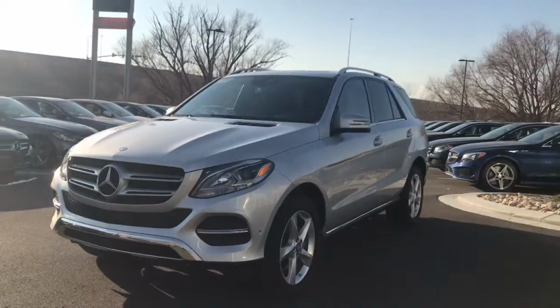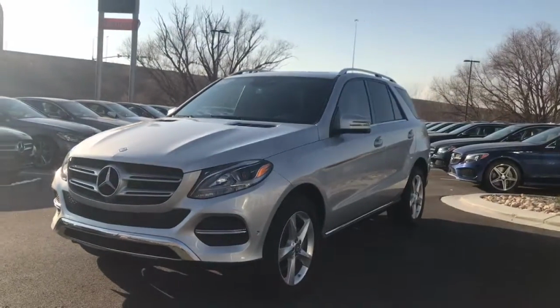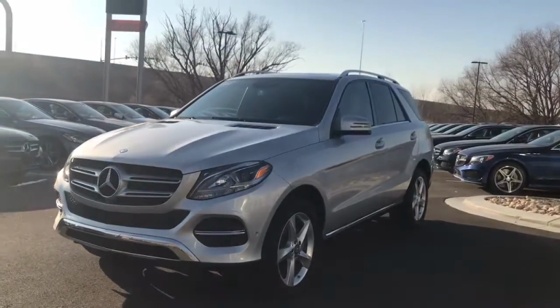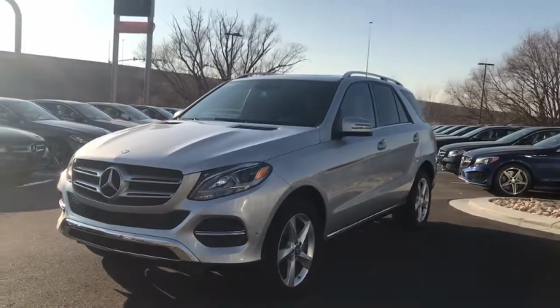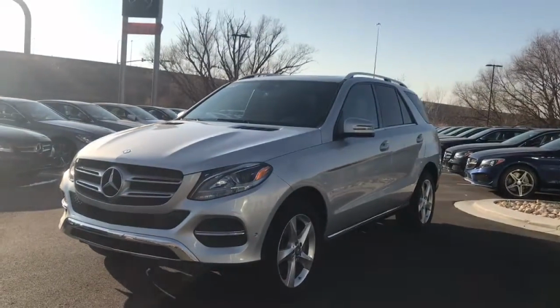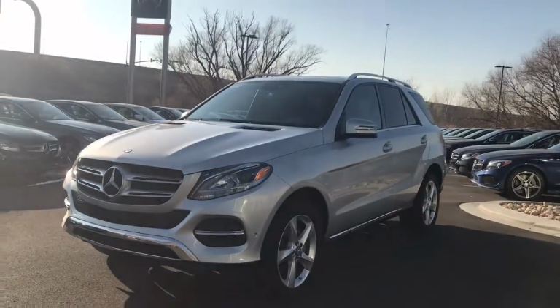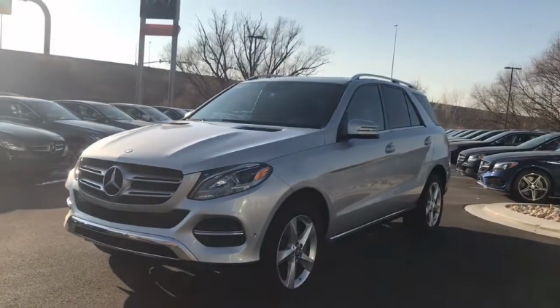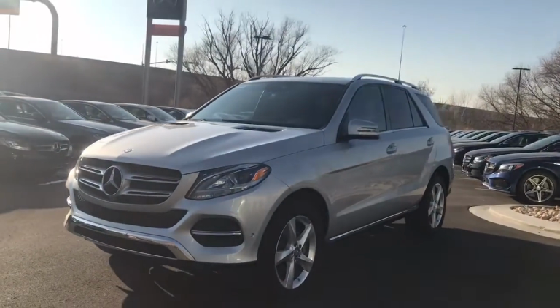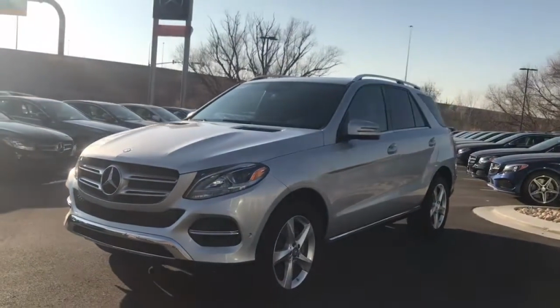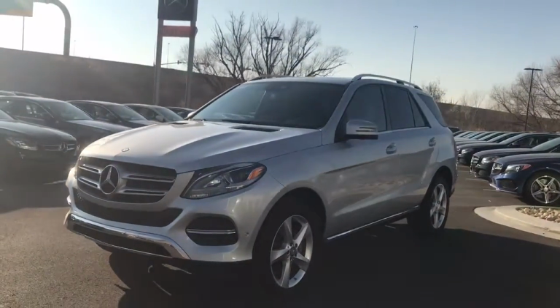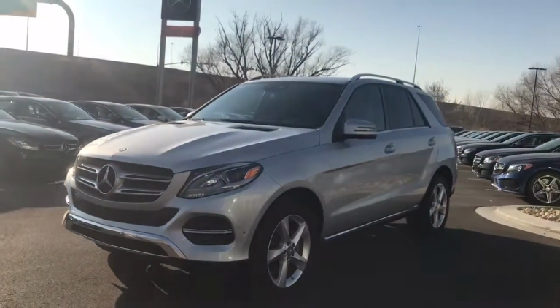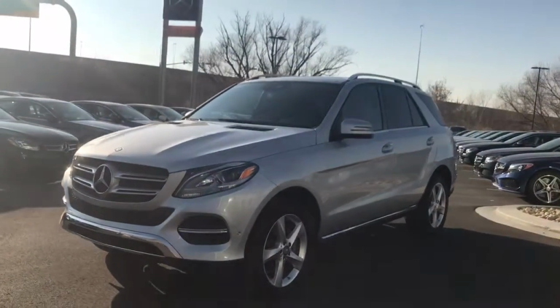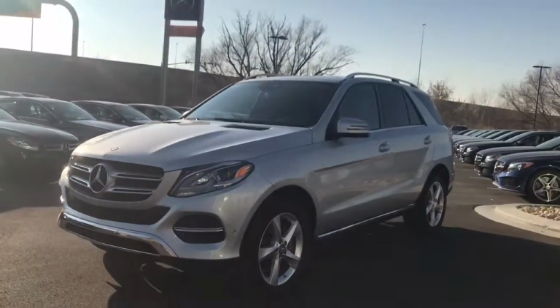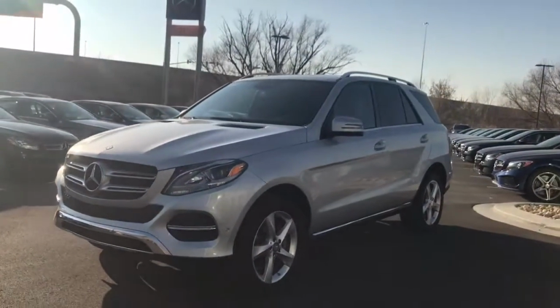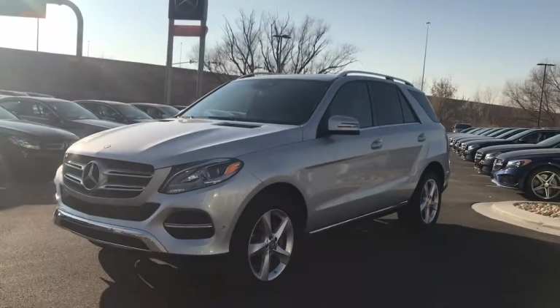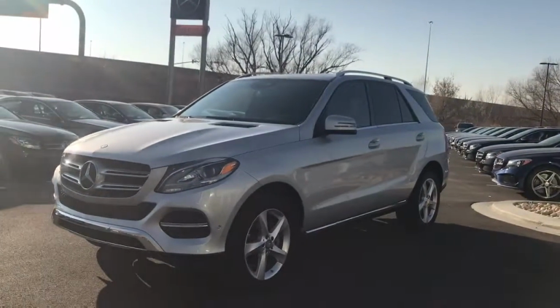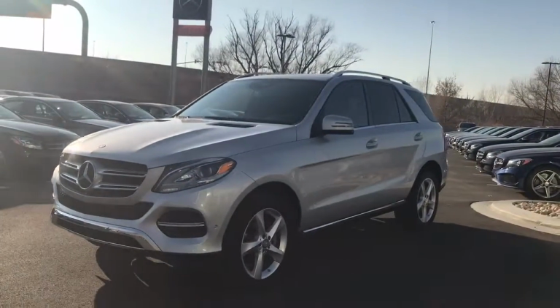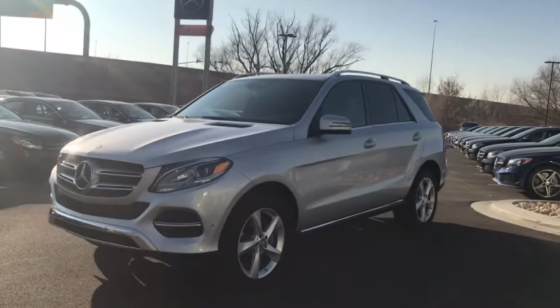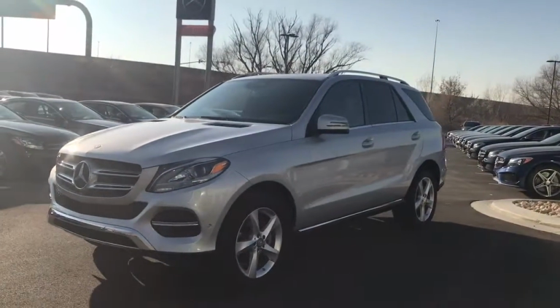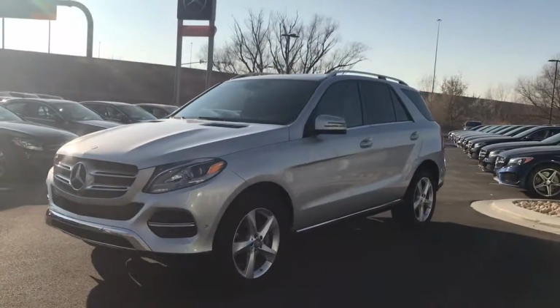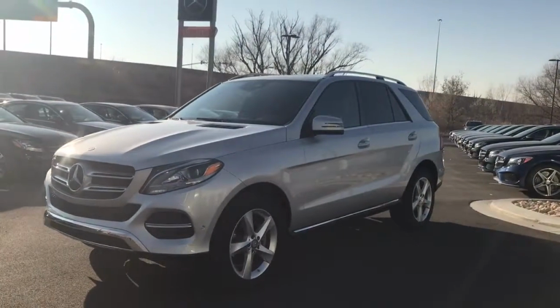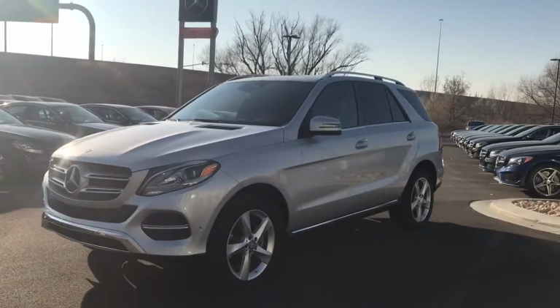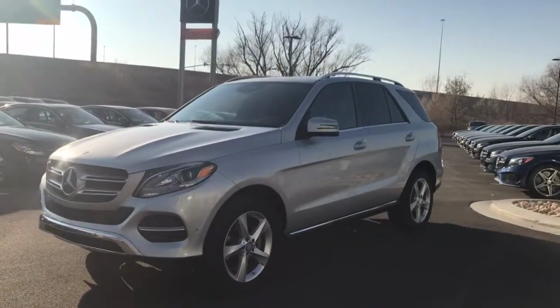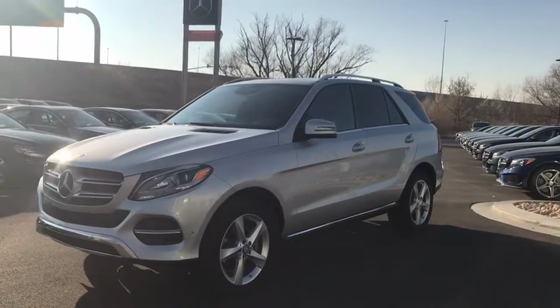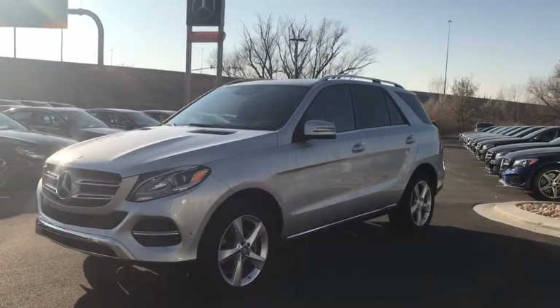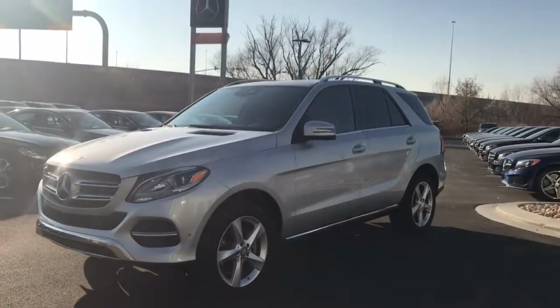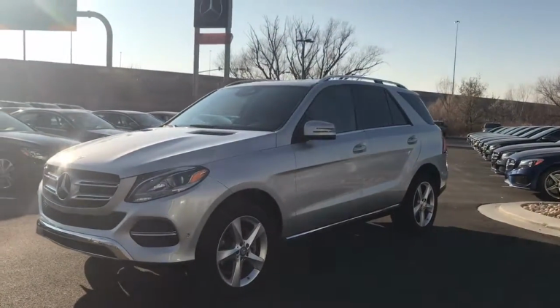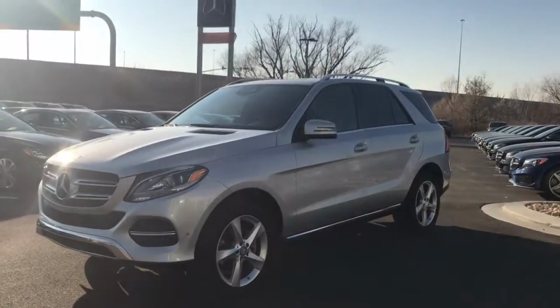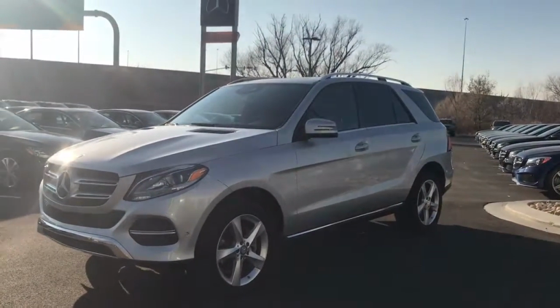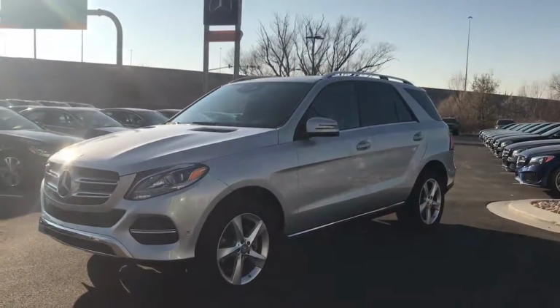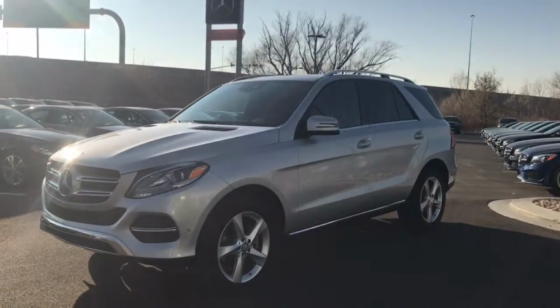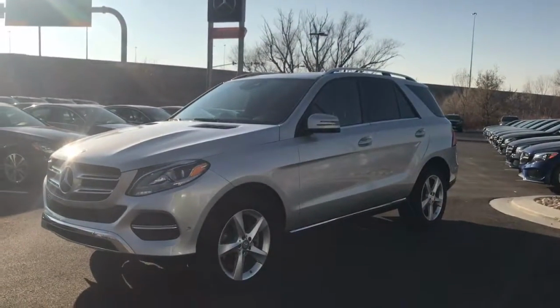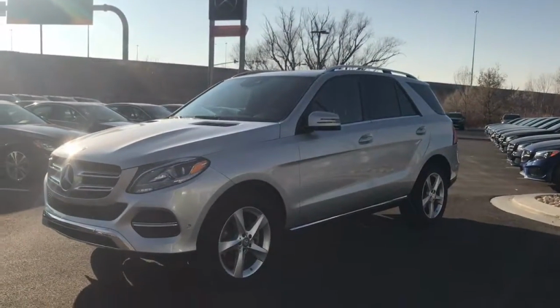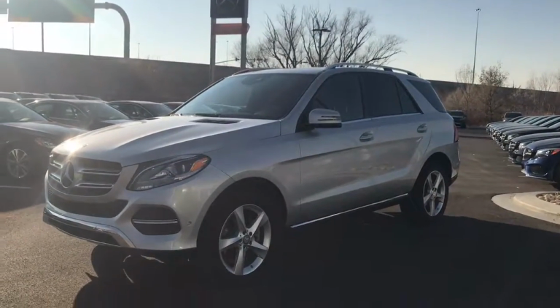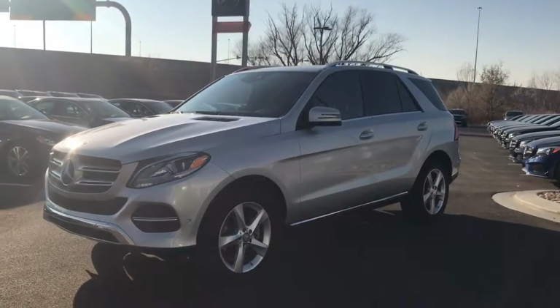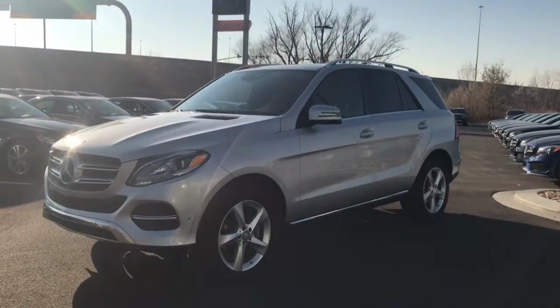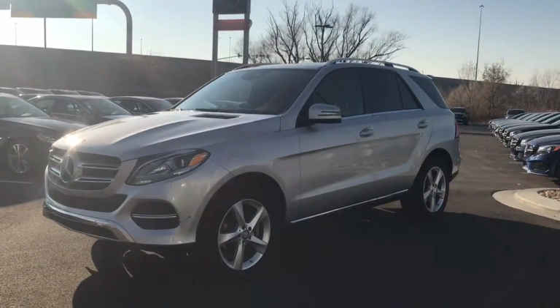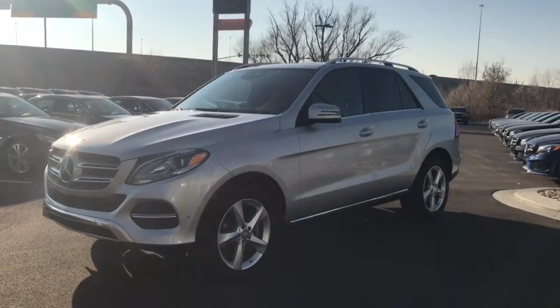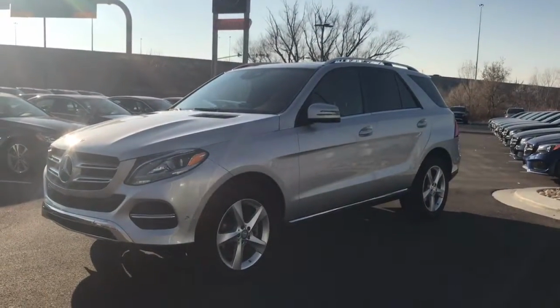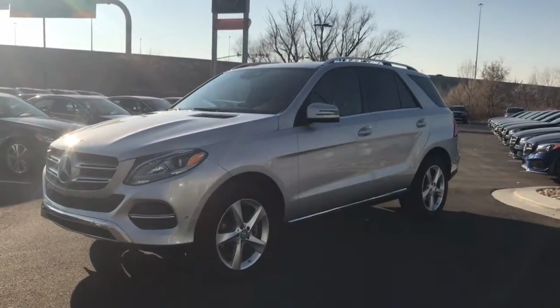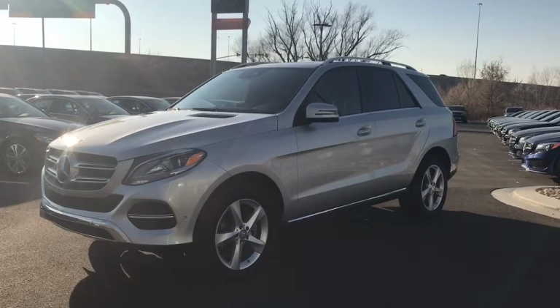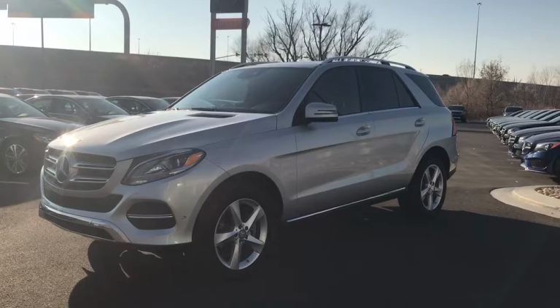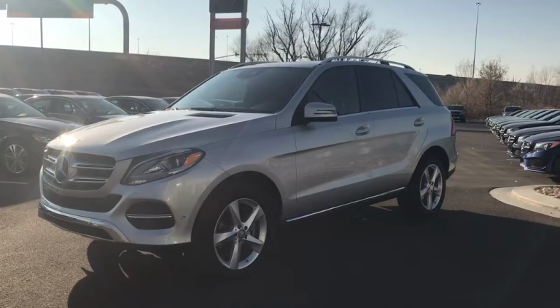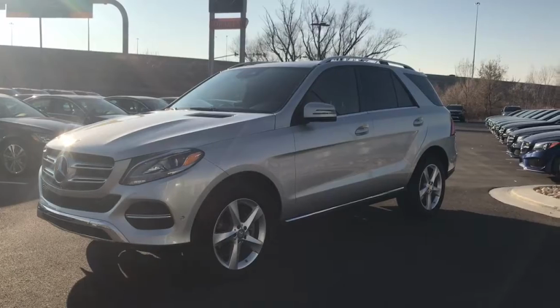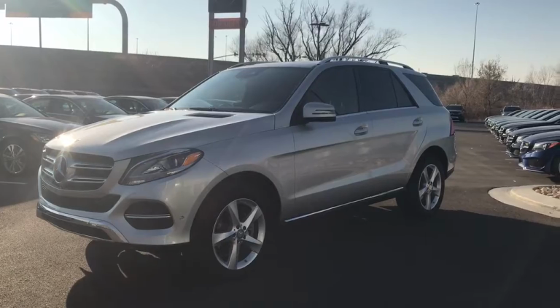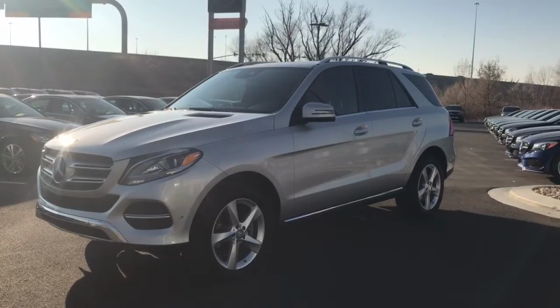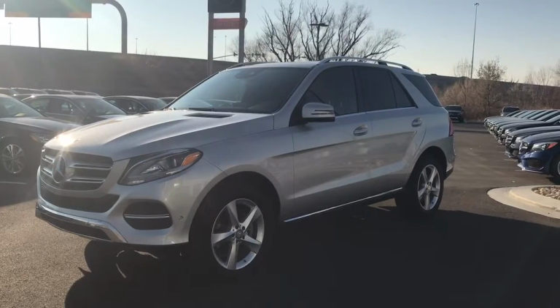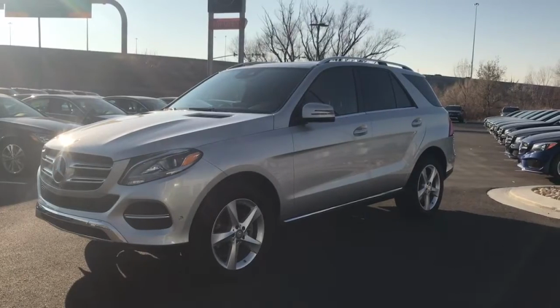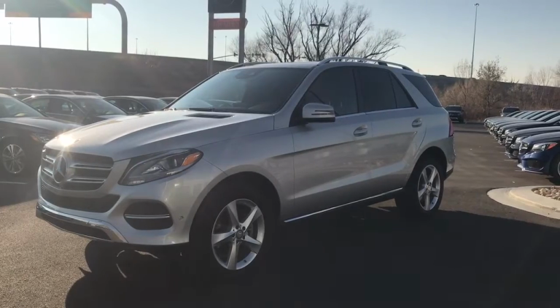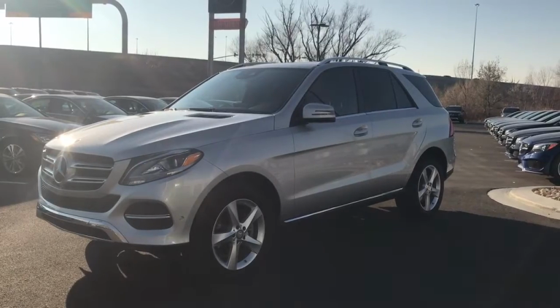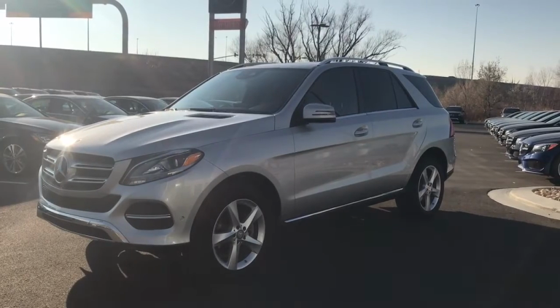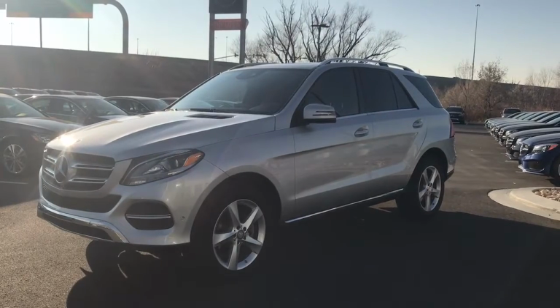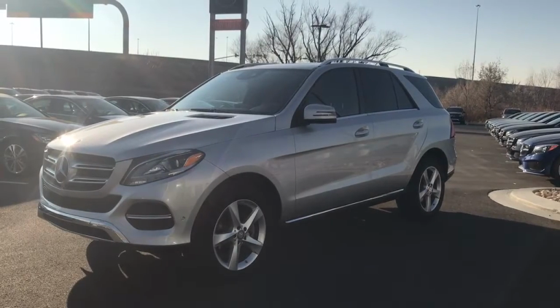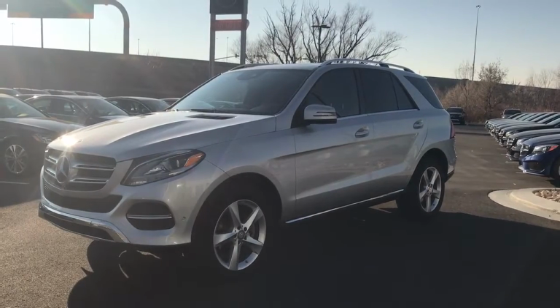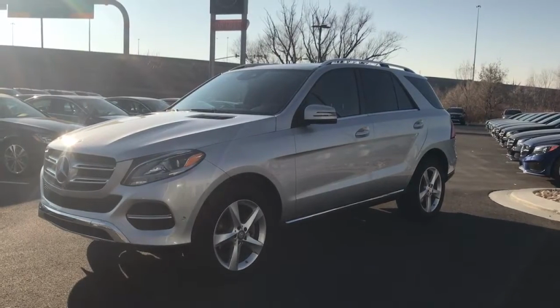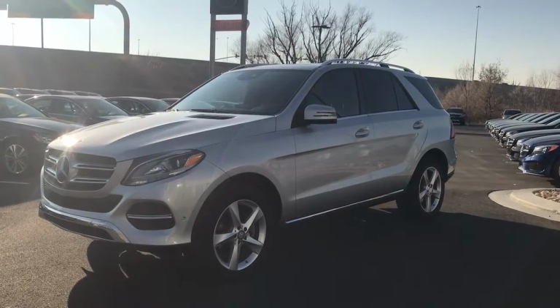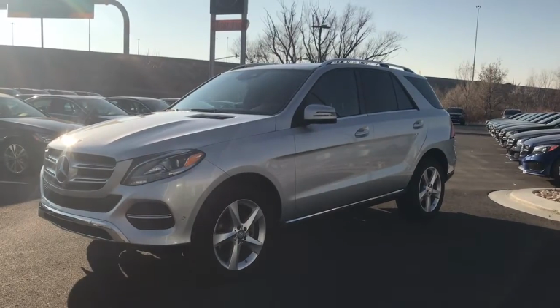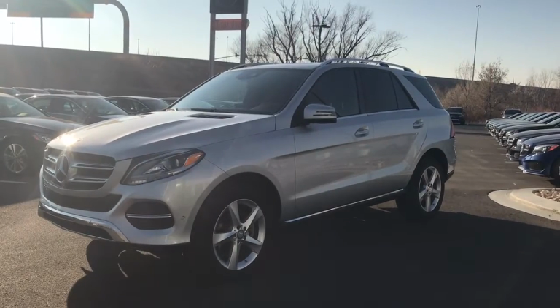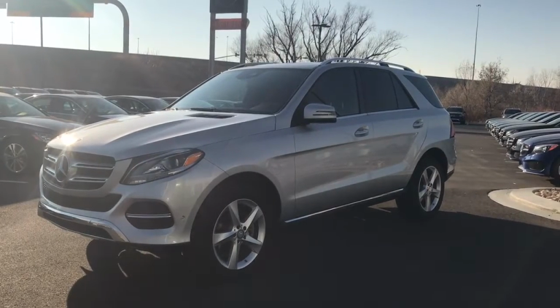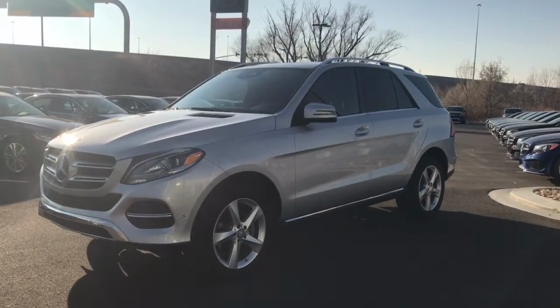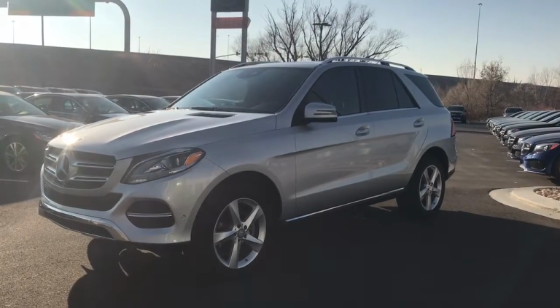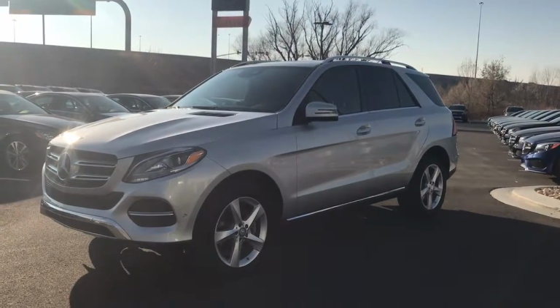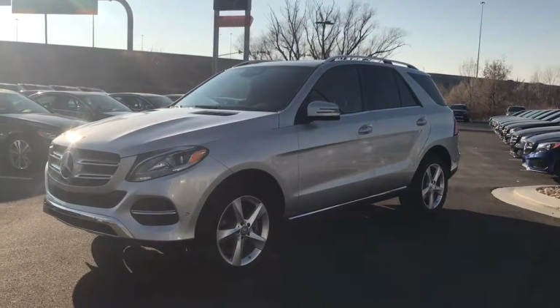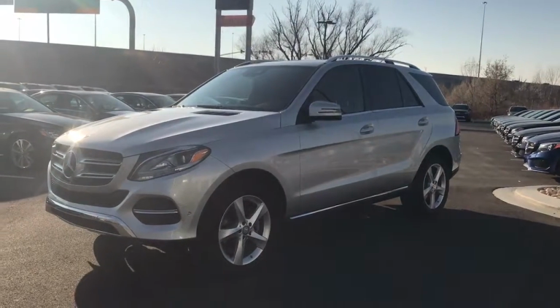If you have any questions you can always reach me at area code 801-451-3977. Thank you.